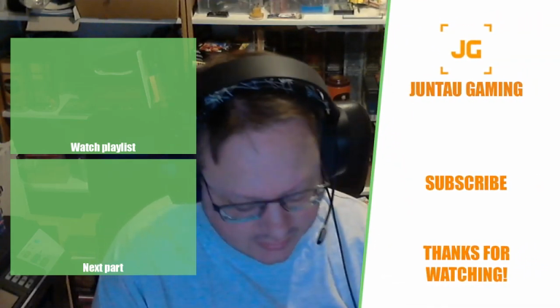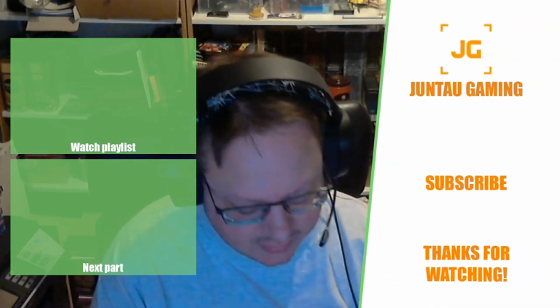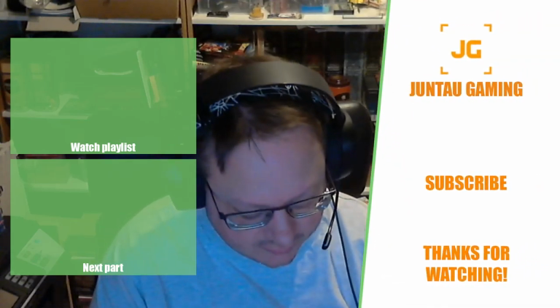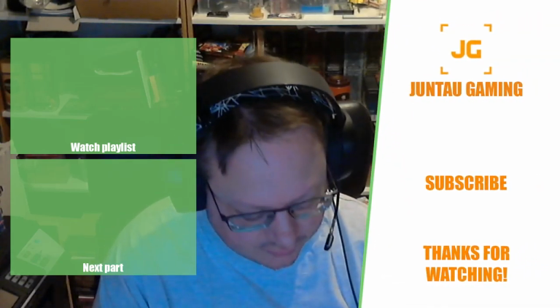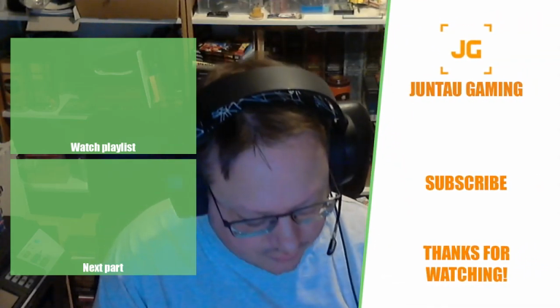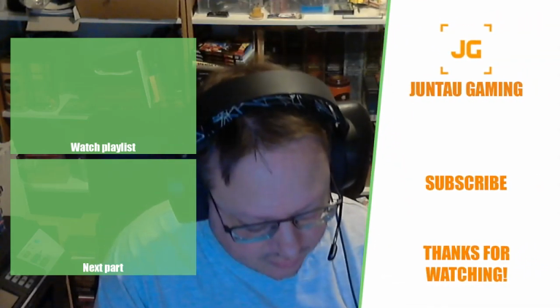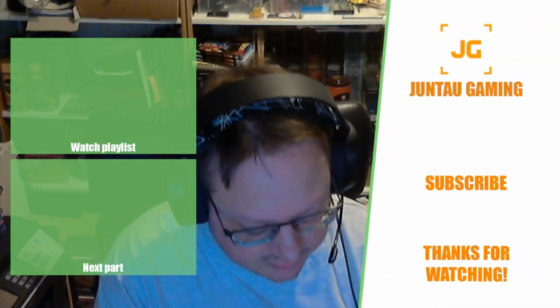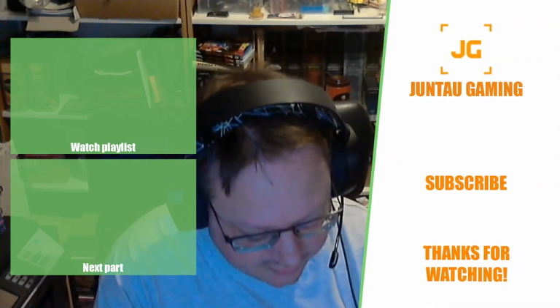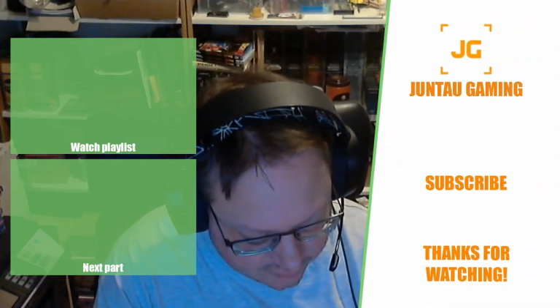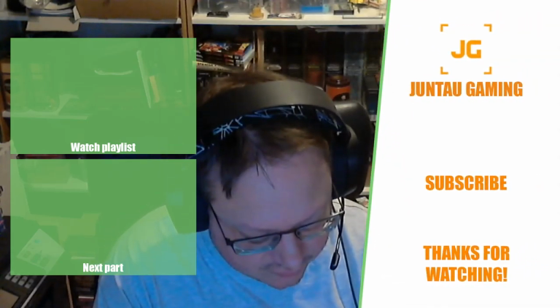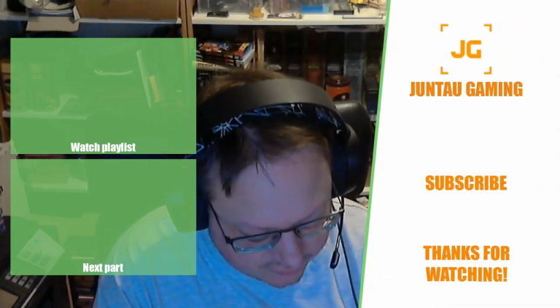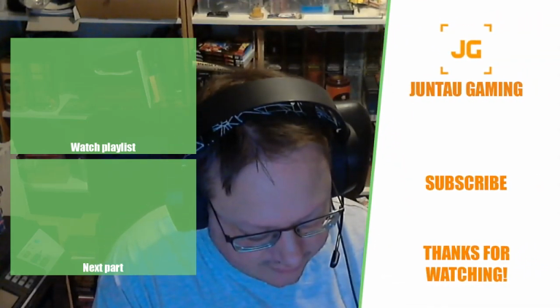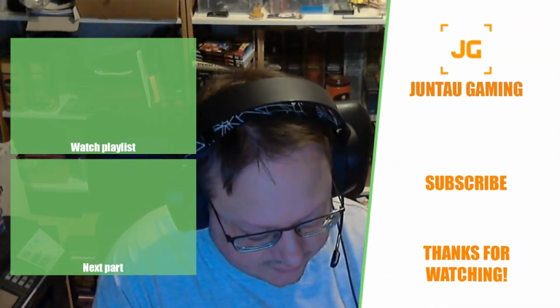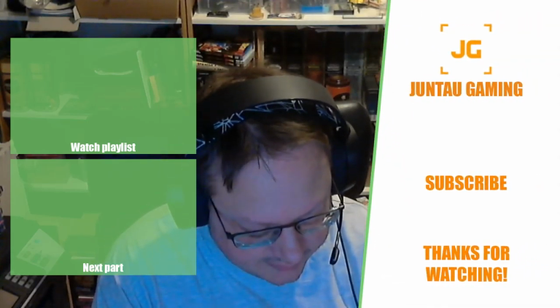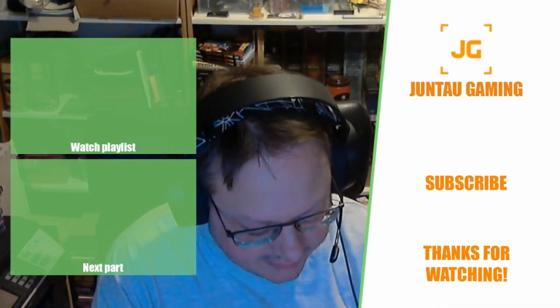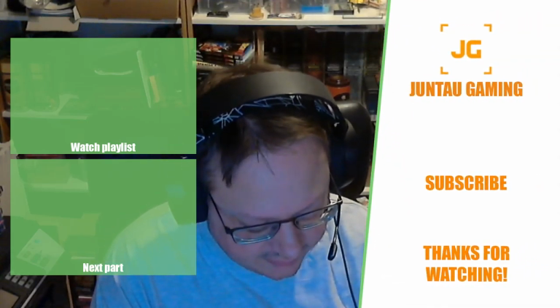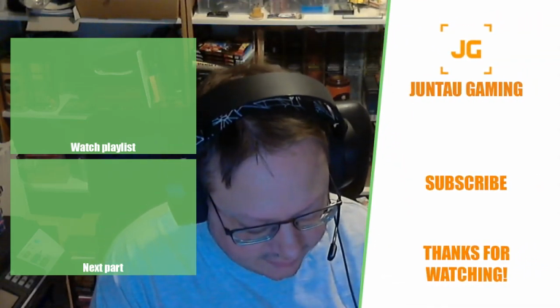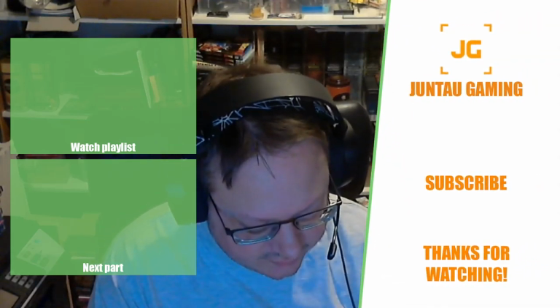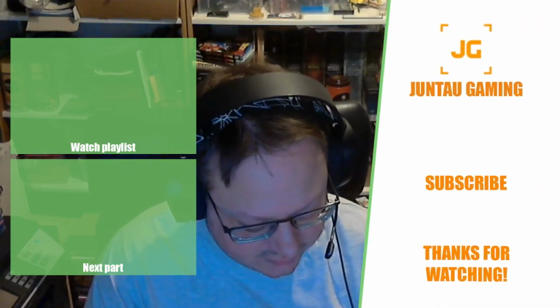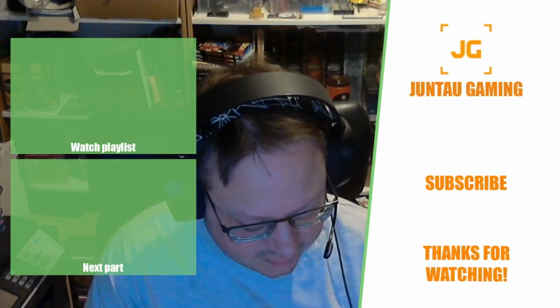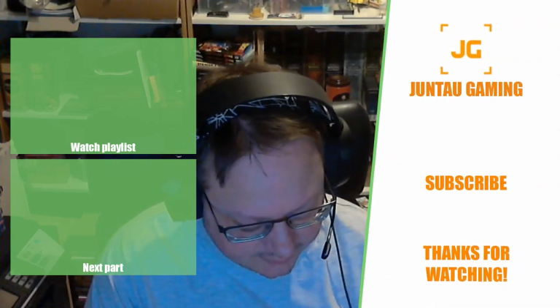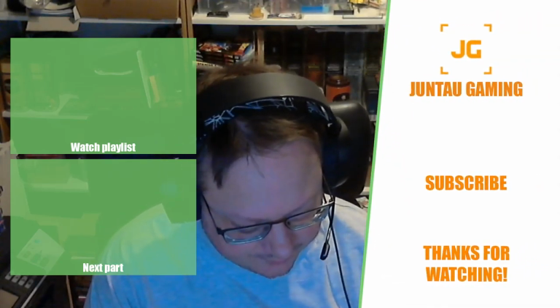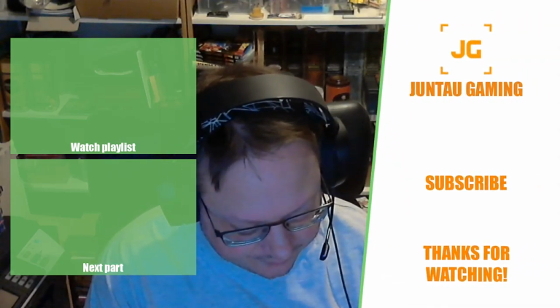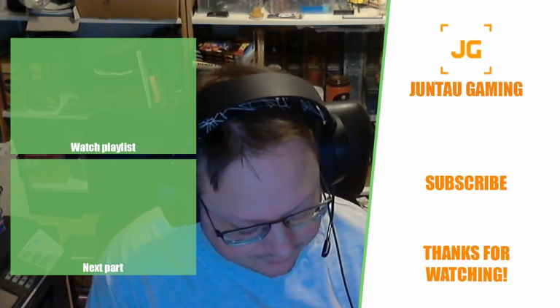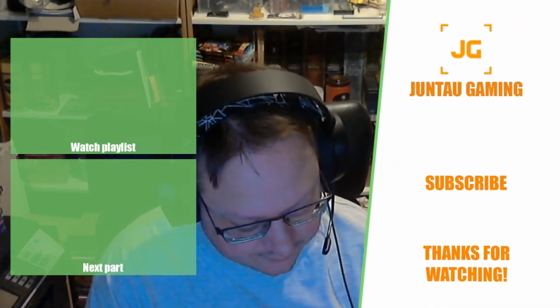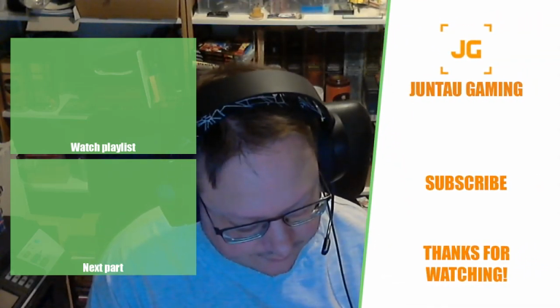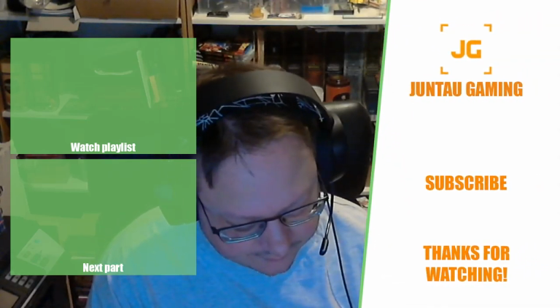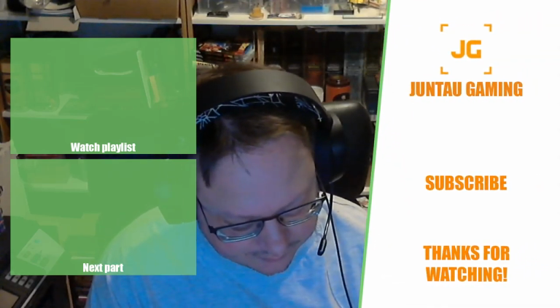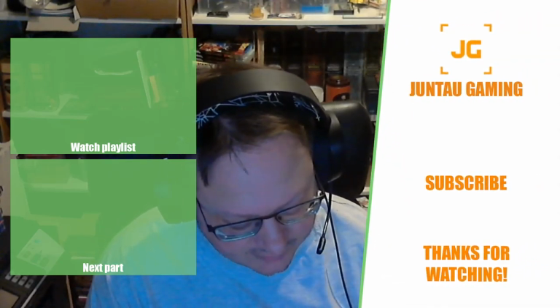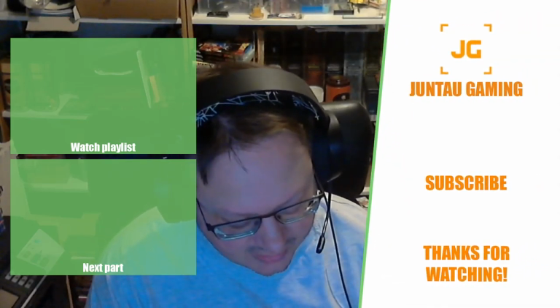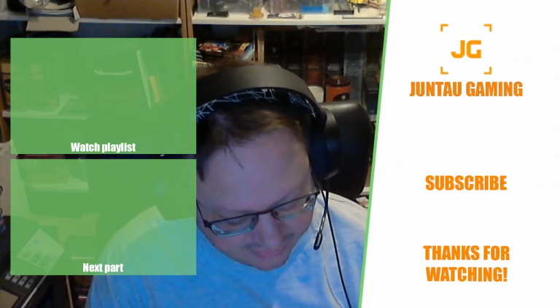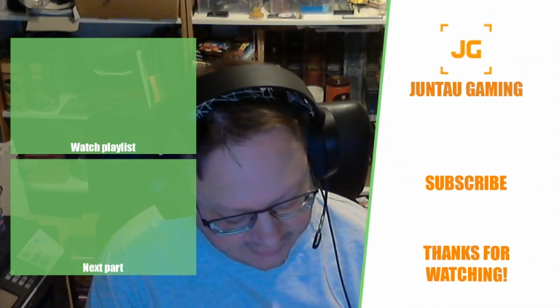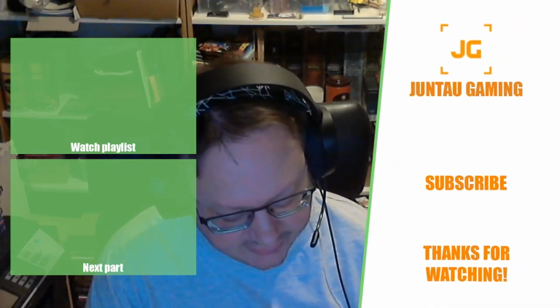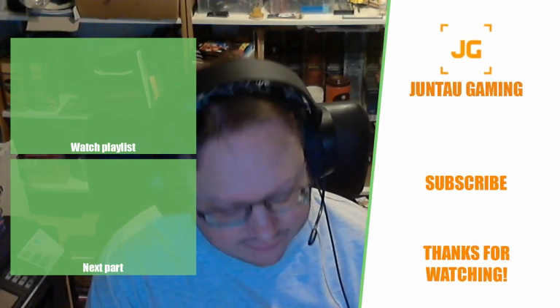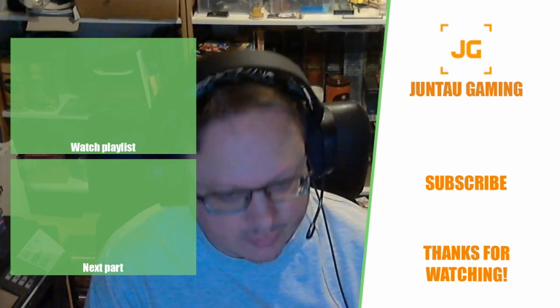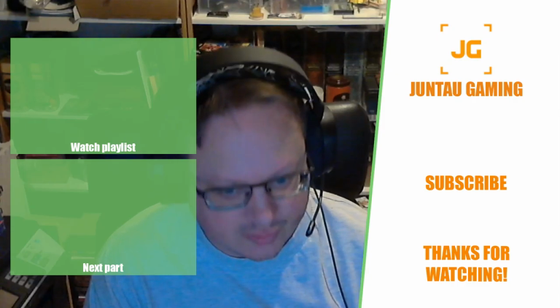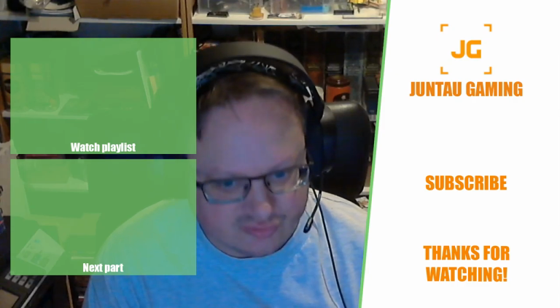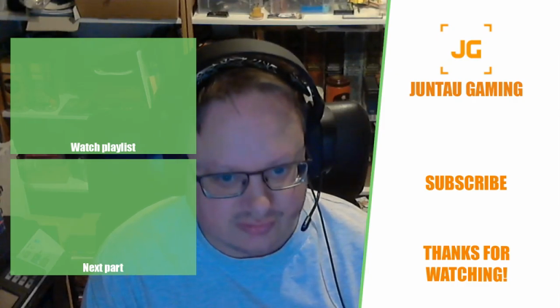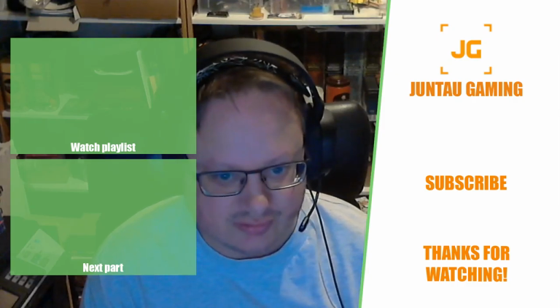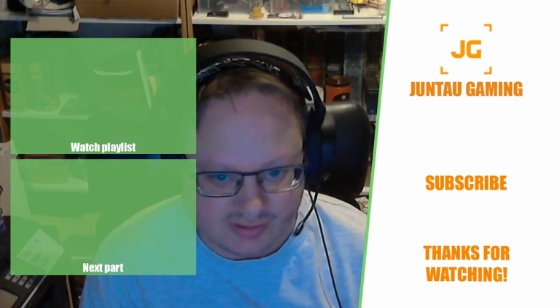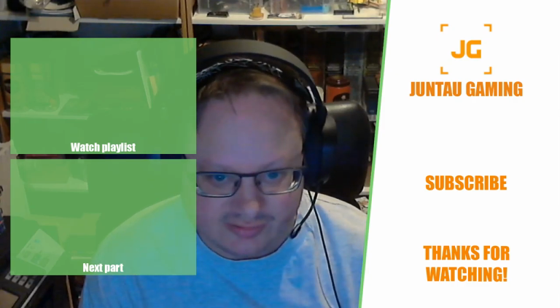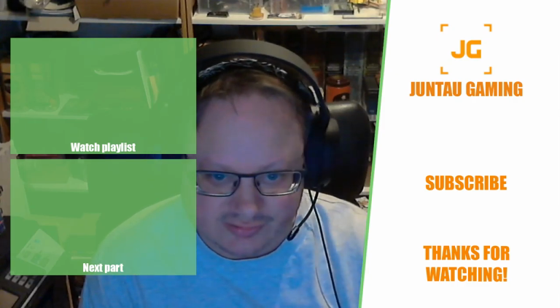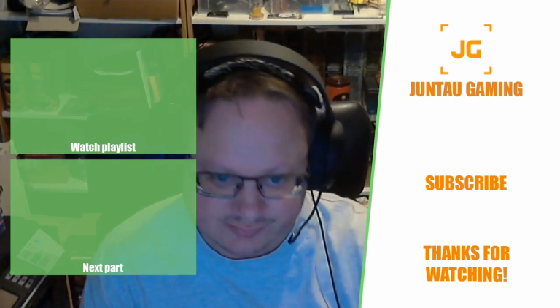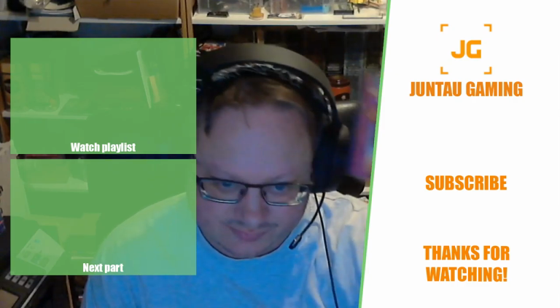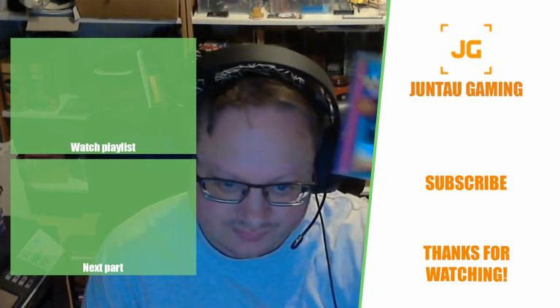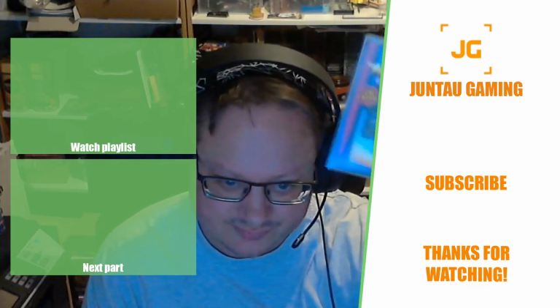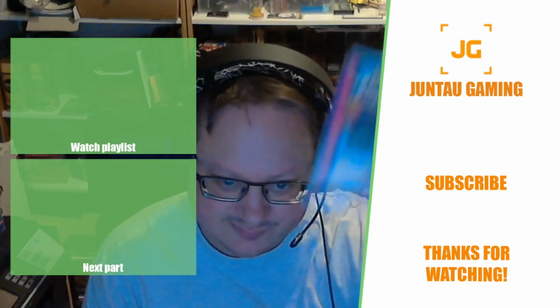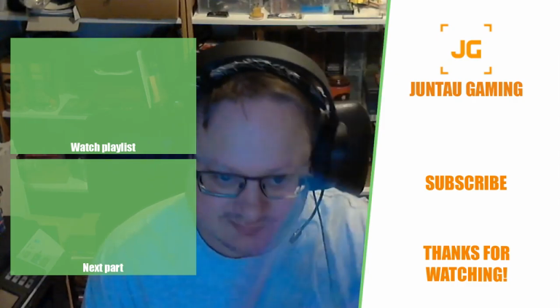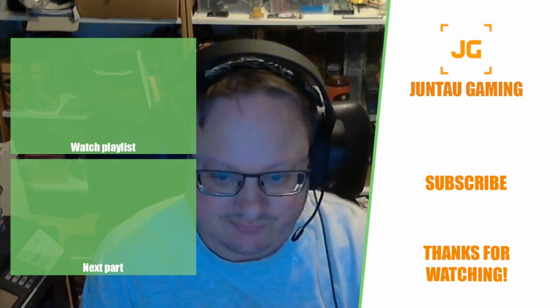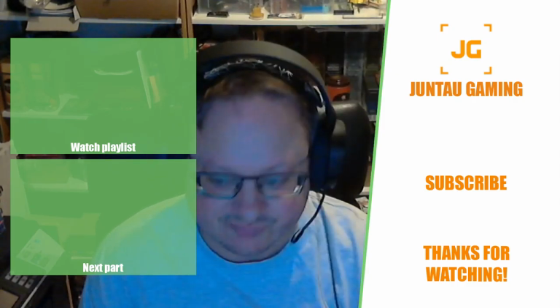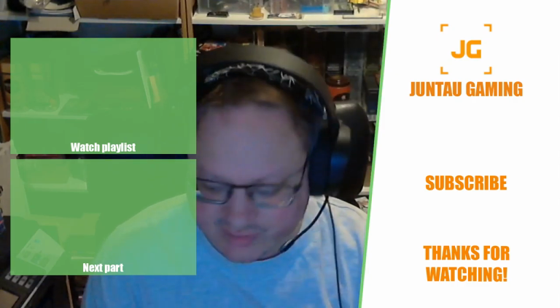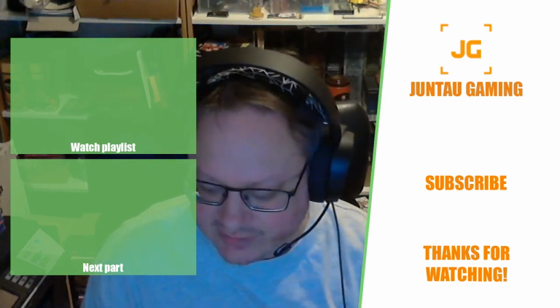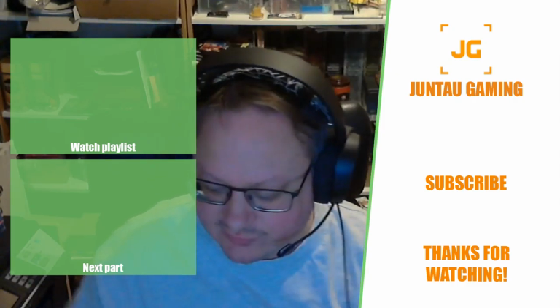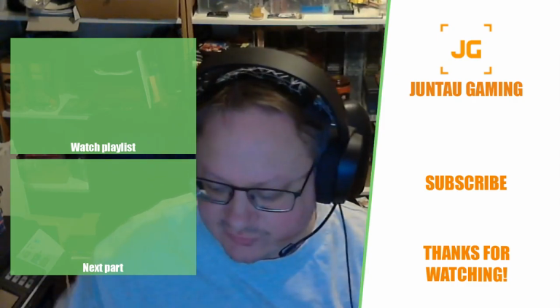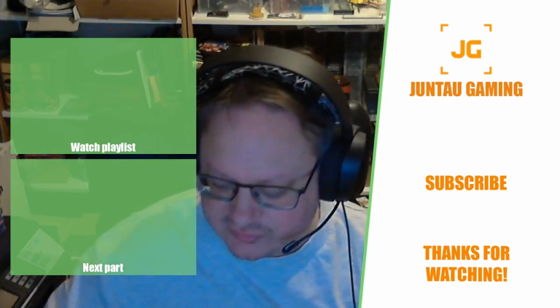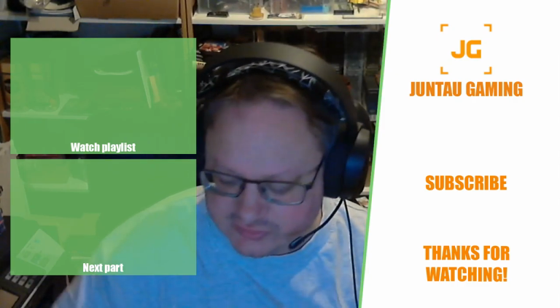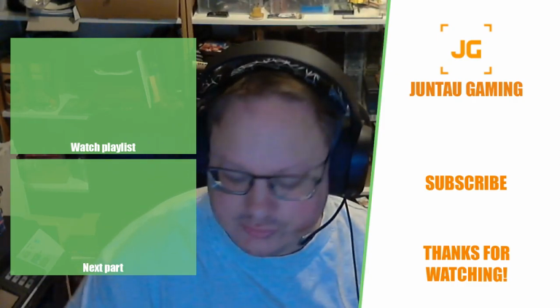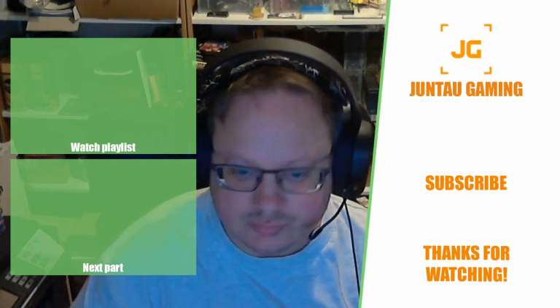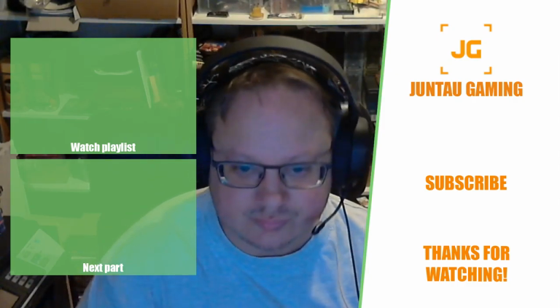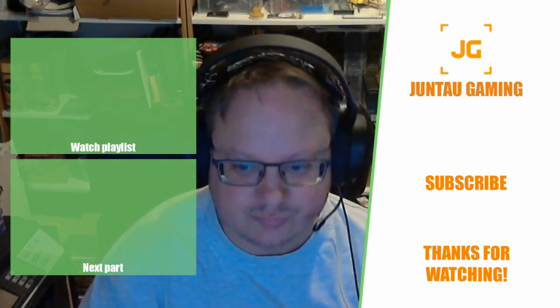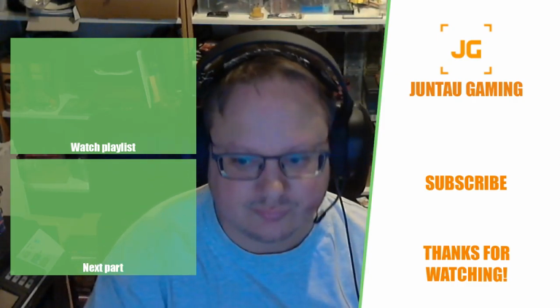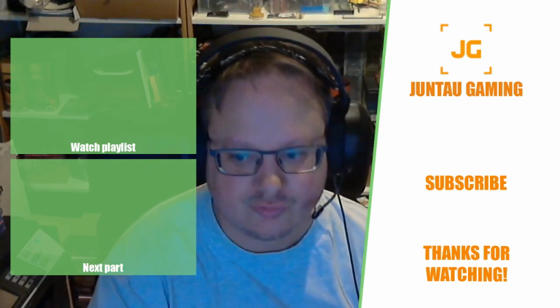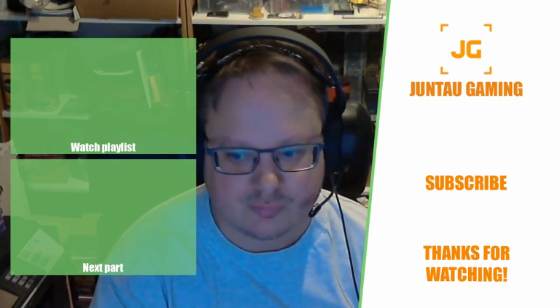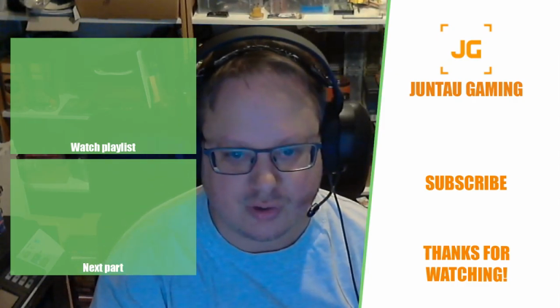Thank you for watching and I will see you tomorrow.